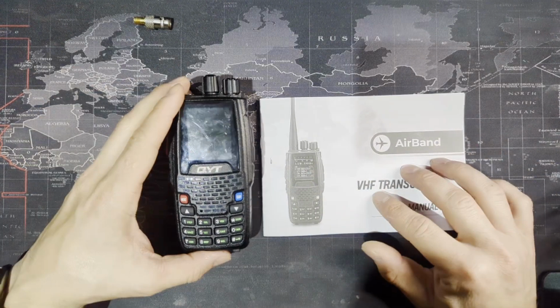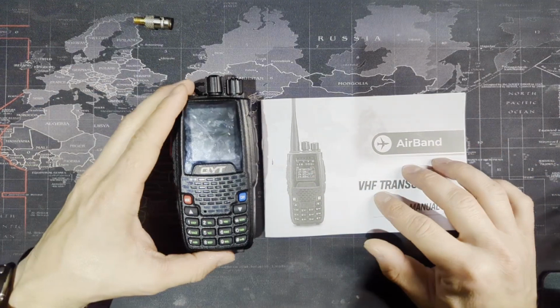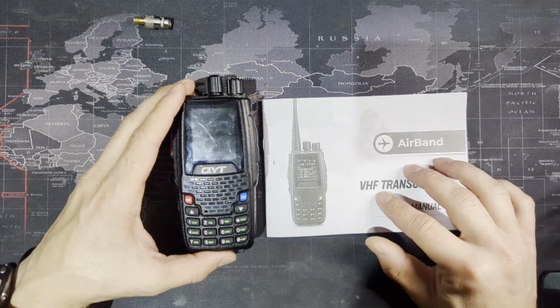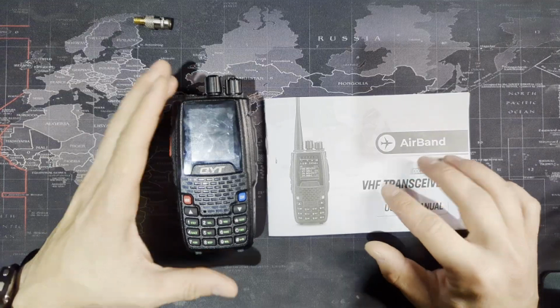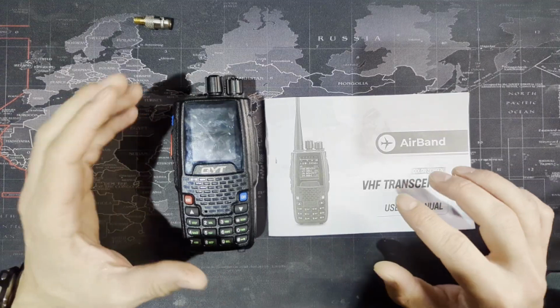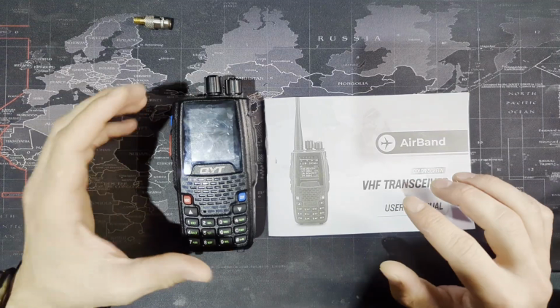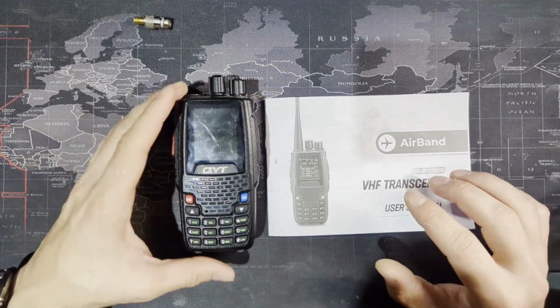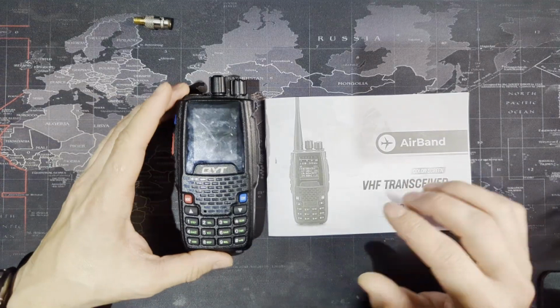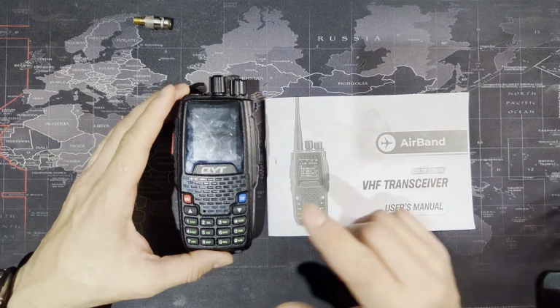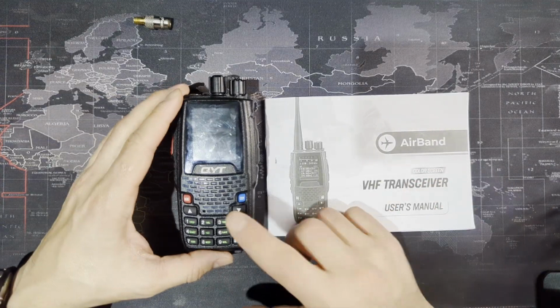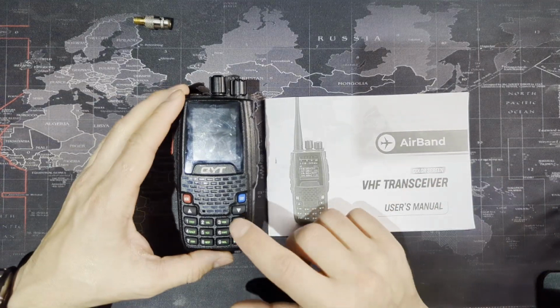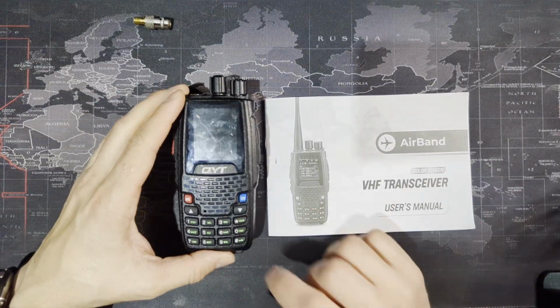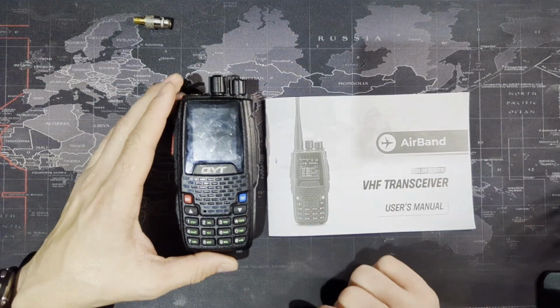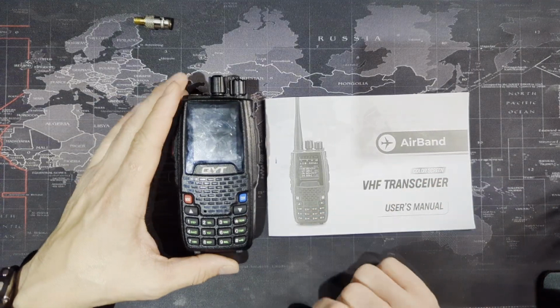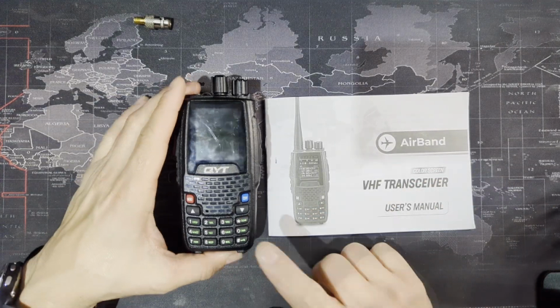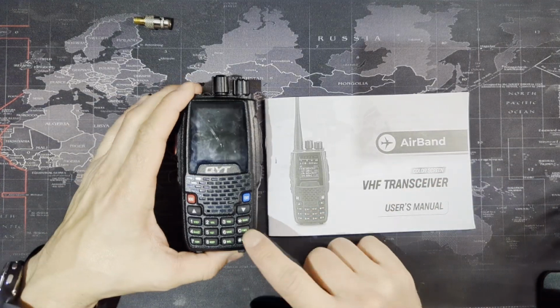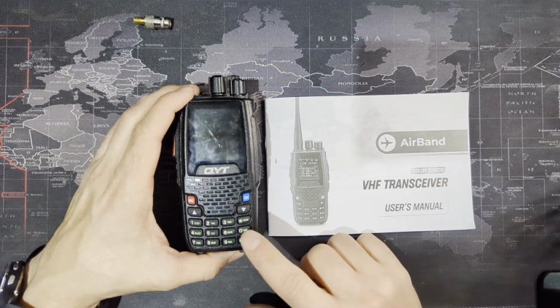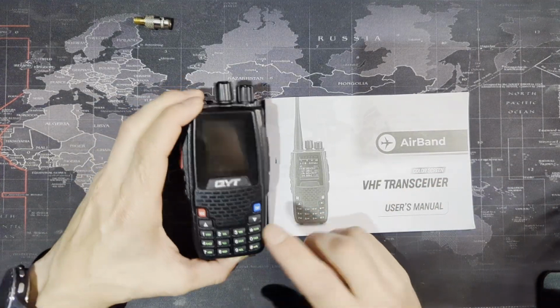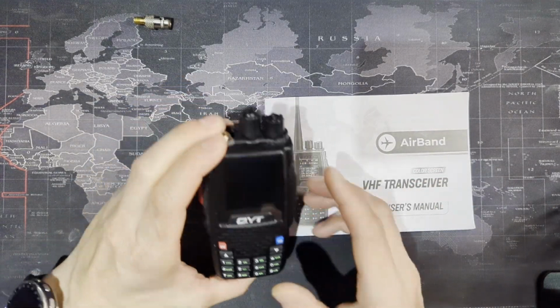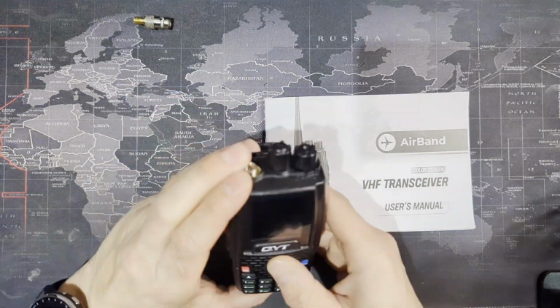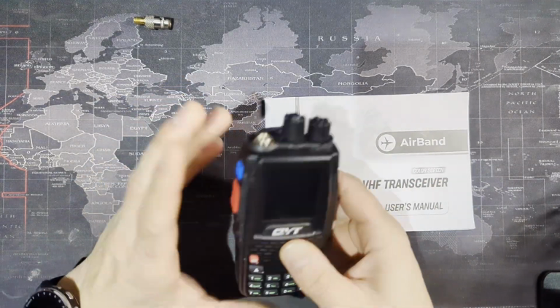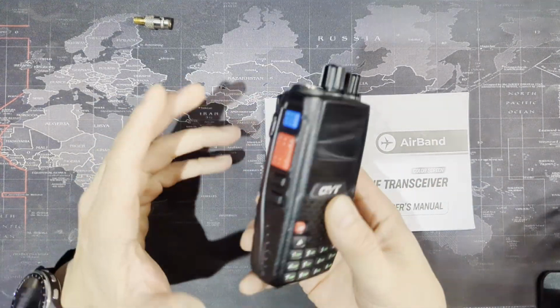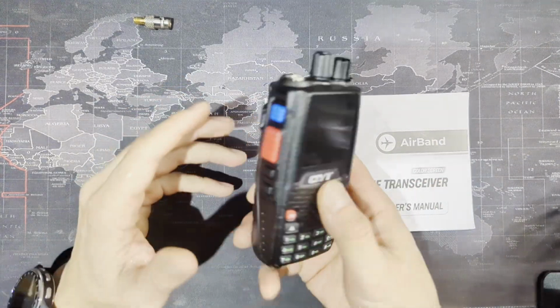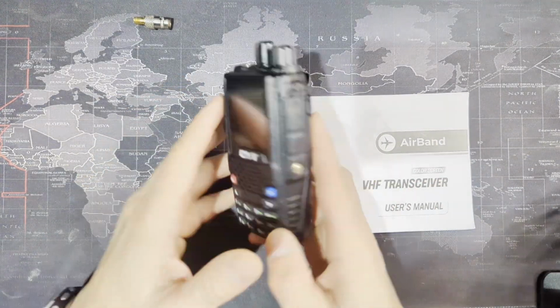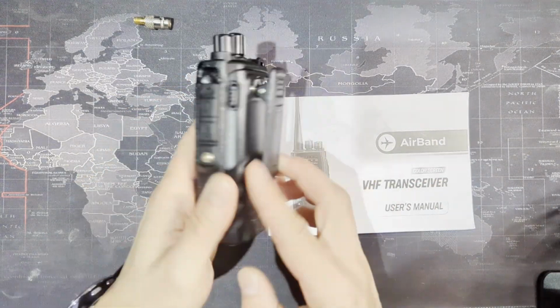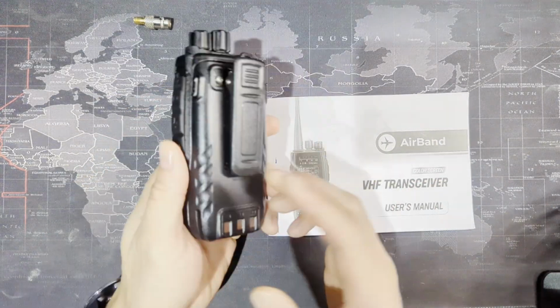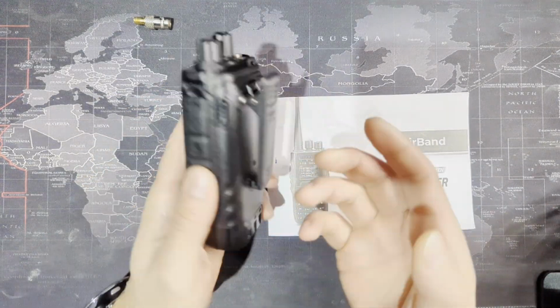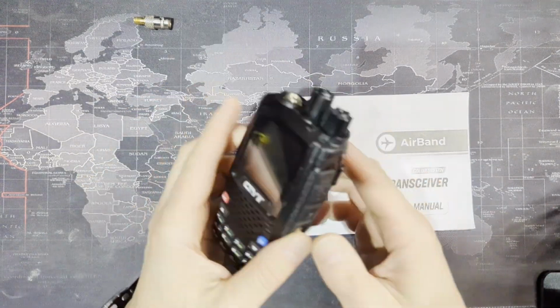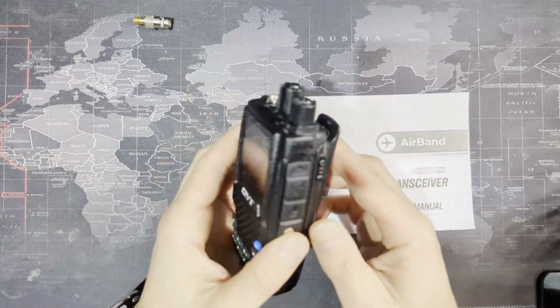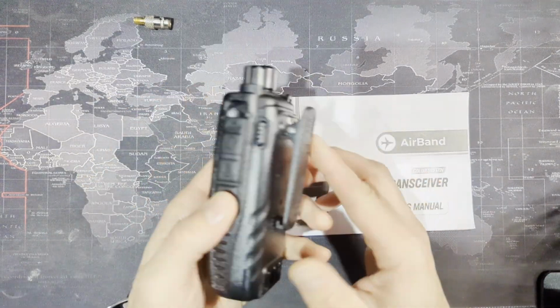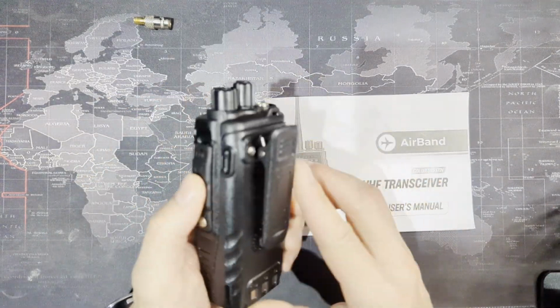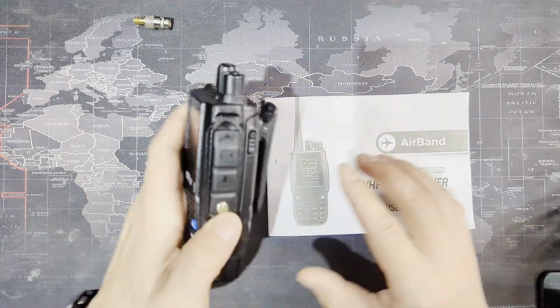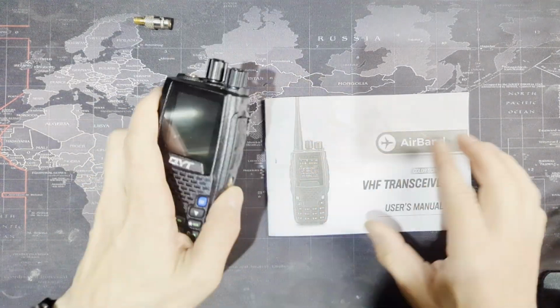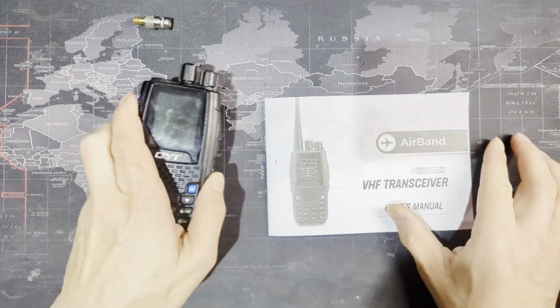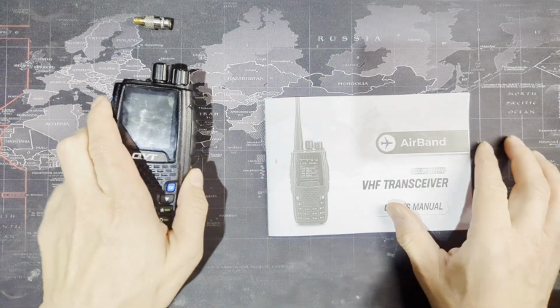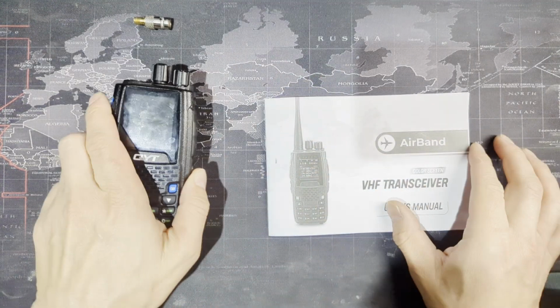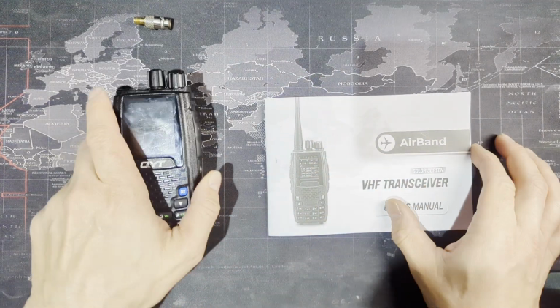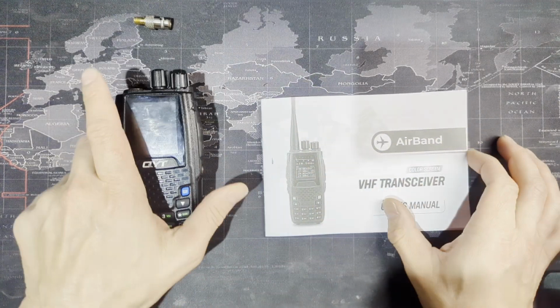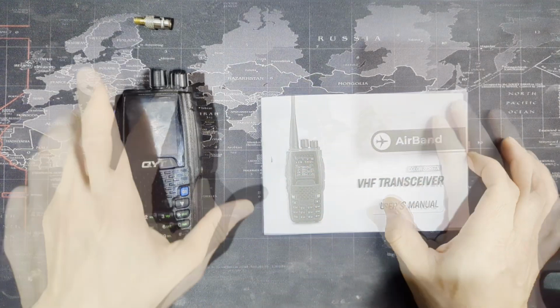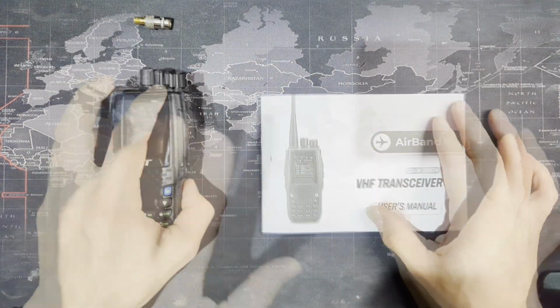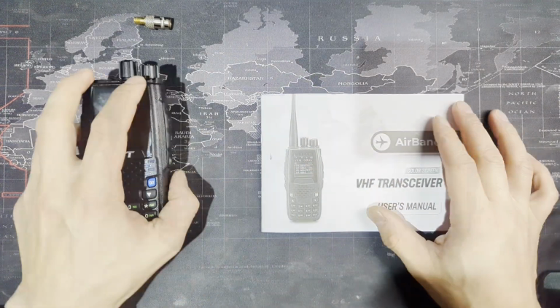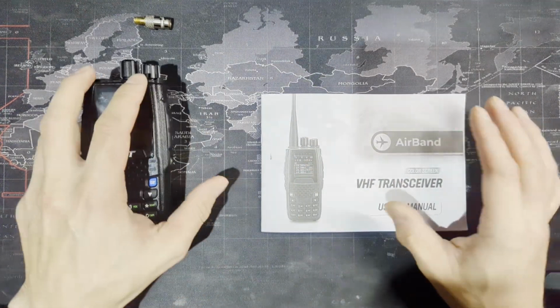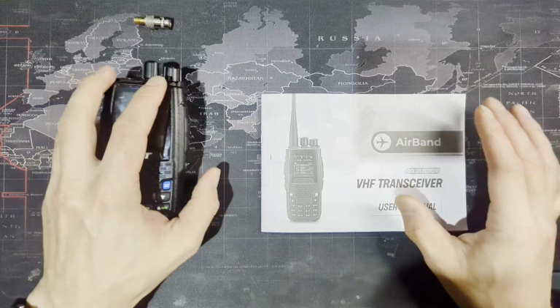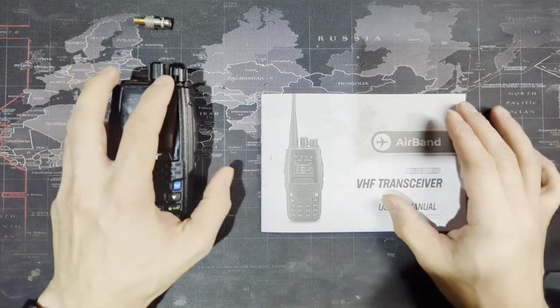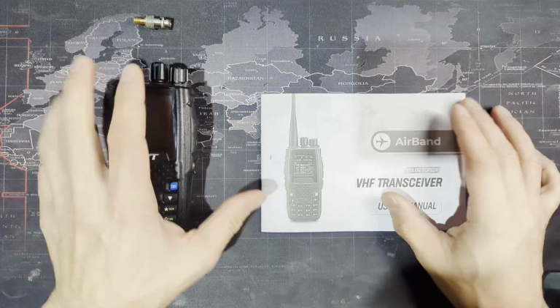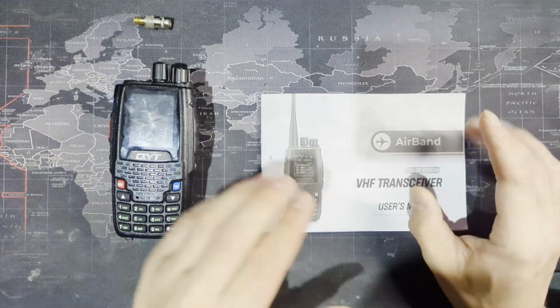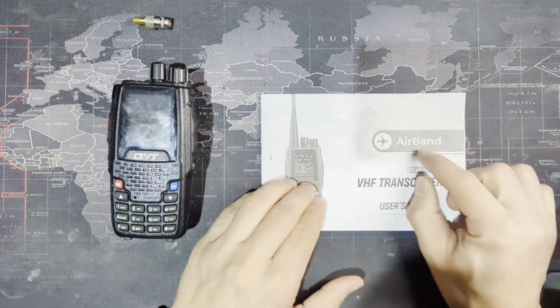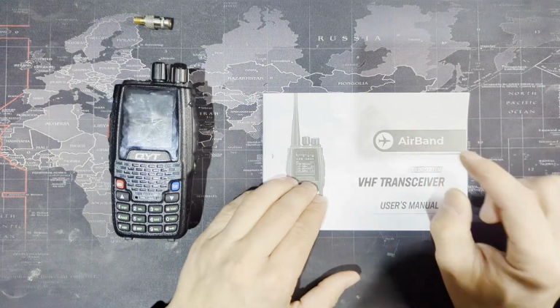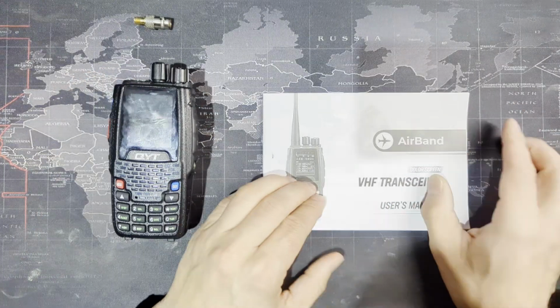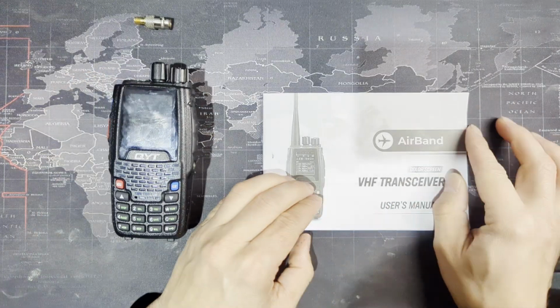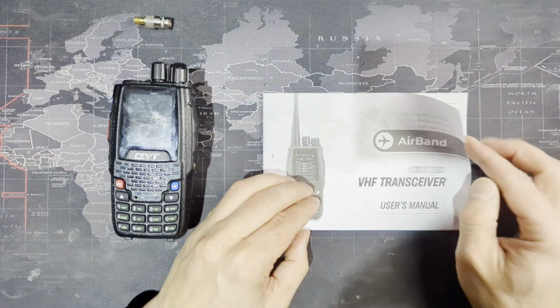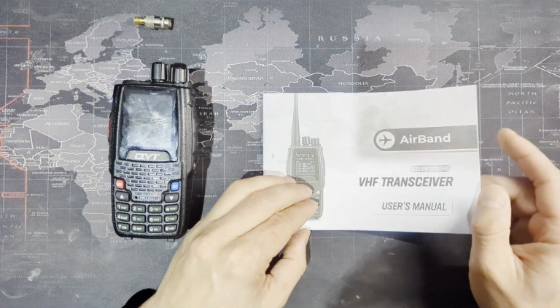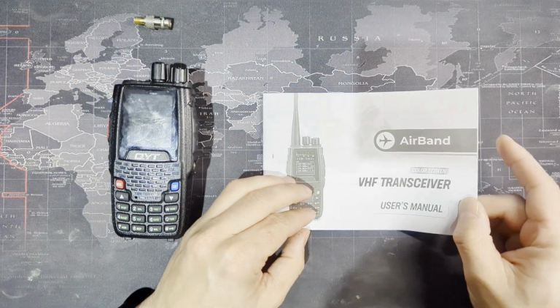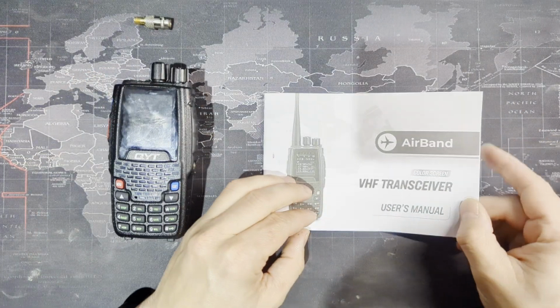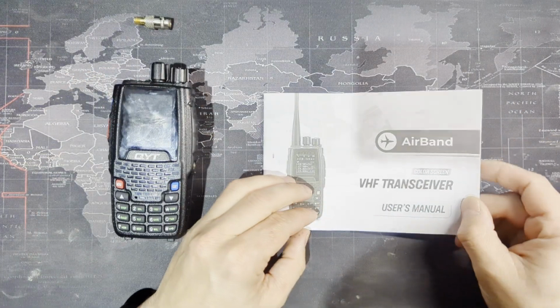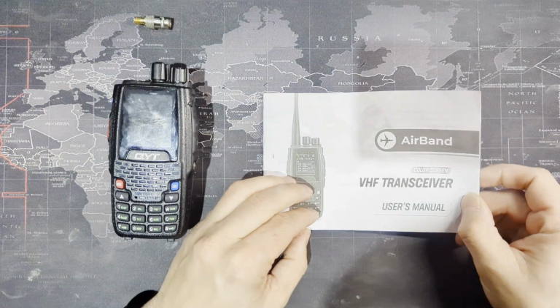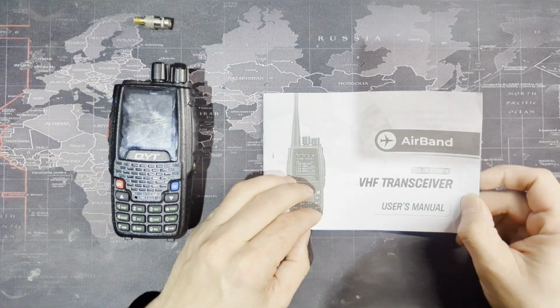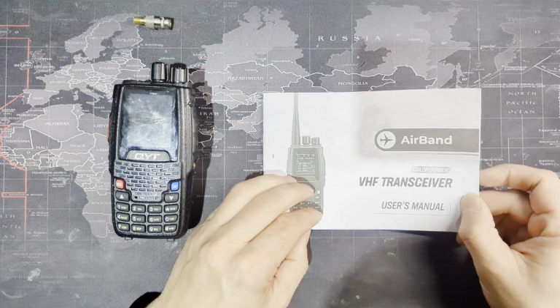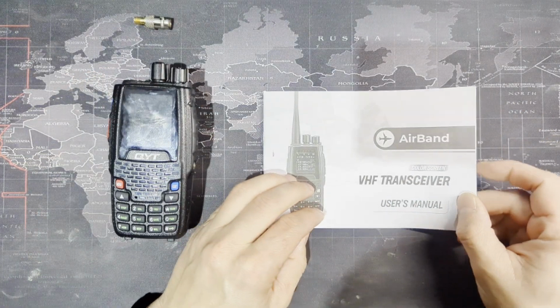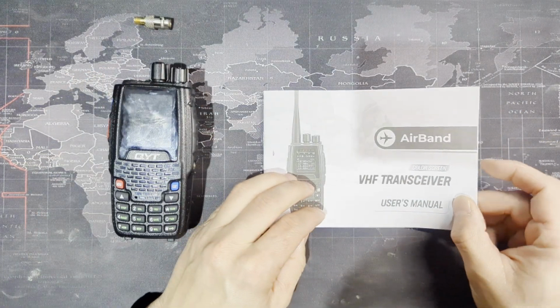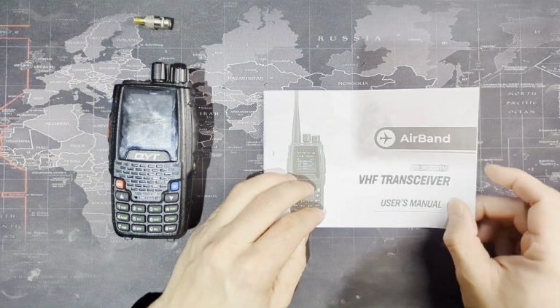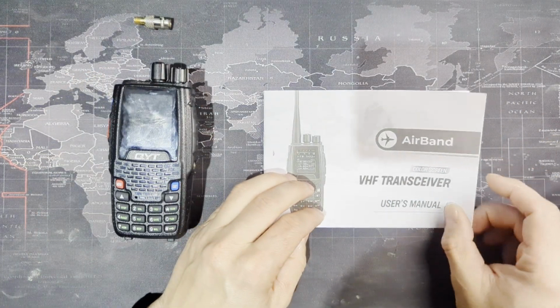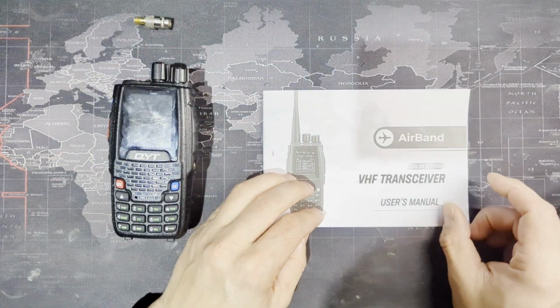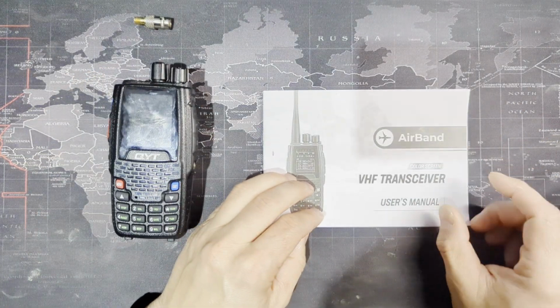In this video, I'm just going to quickly go over the radio itself — the features, the functions, things like that. Many of your questions will be answered by using this user's manual.